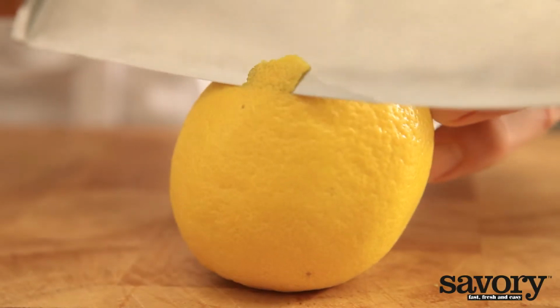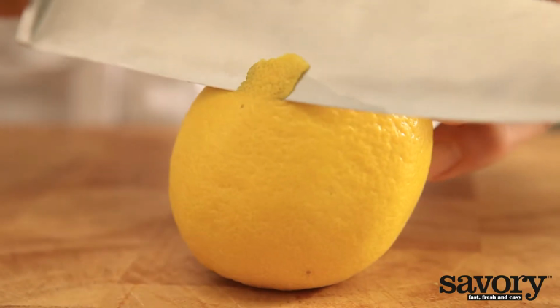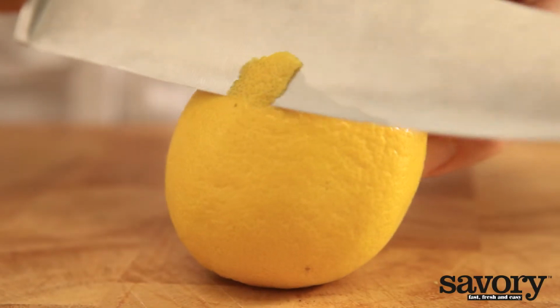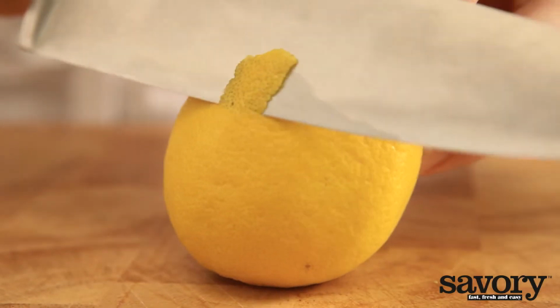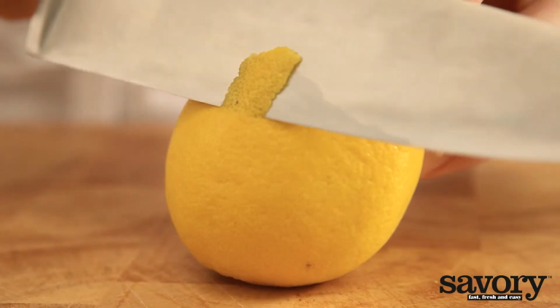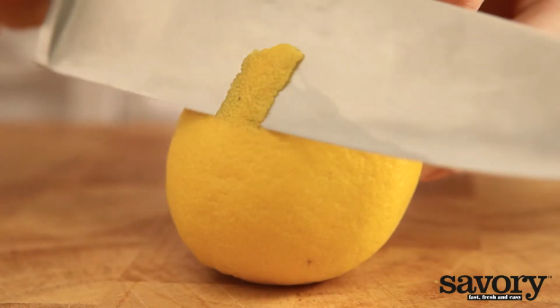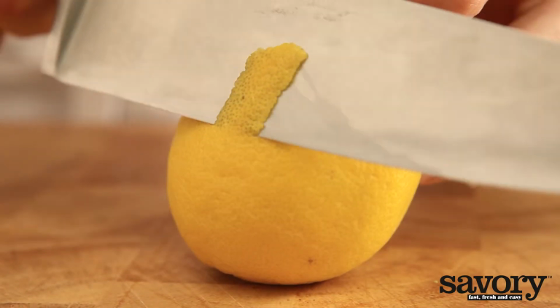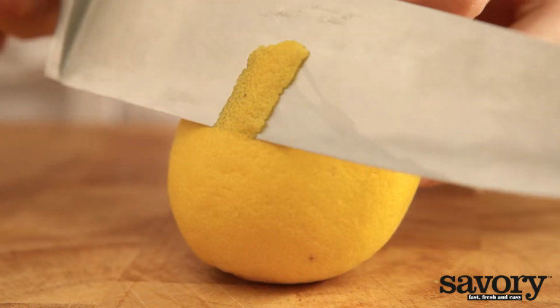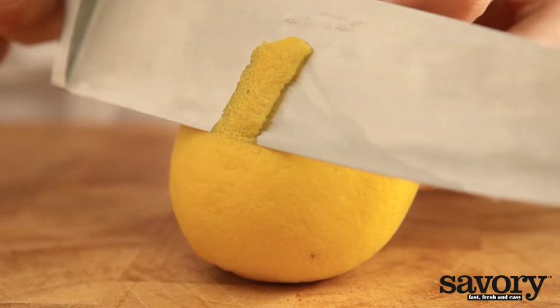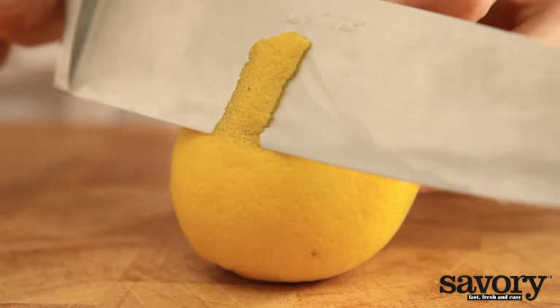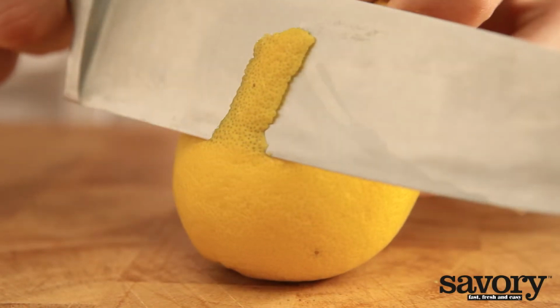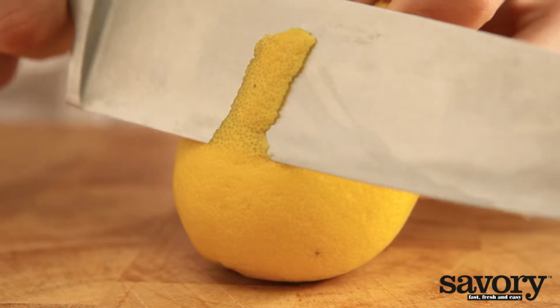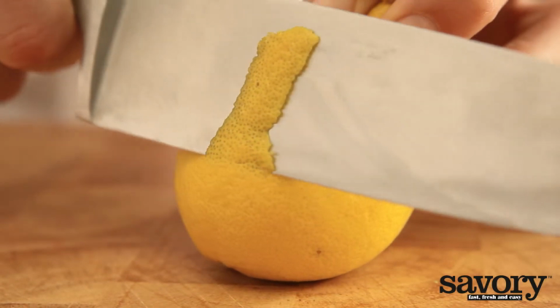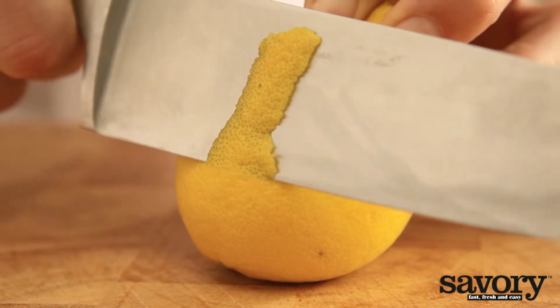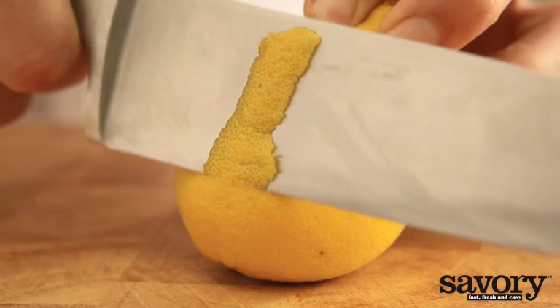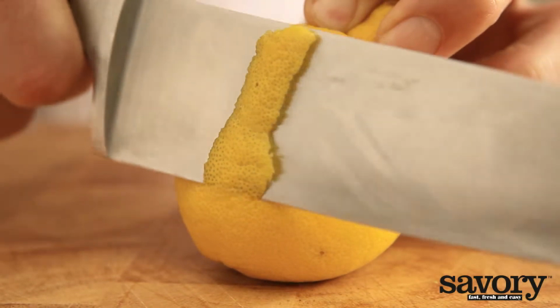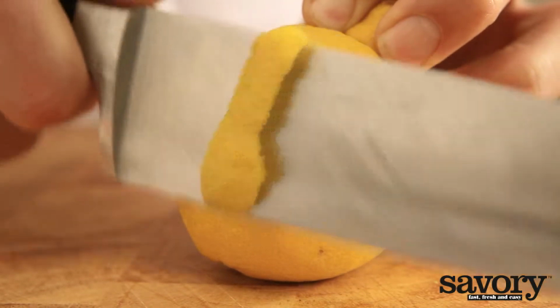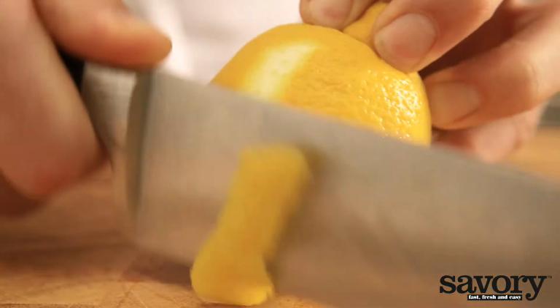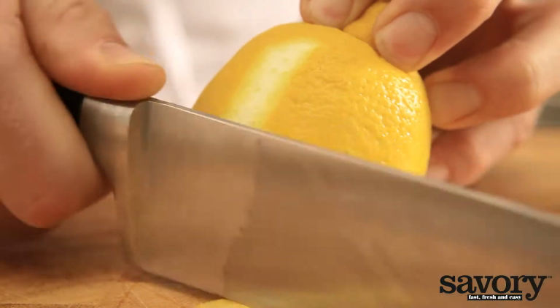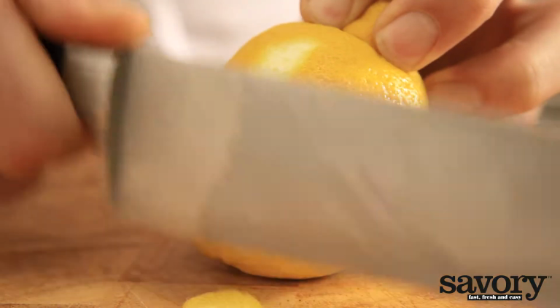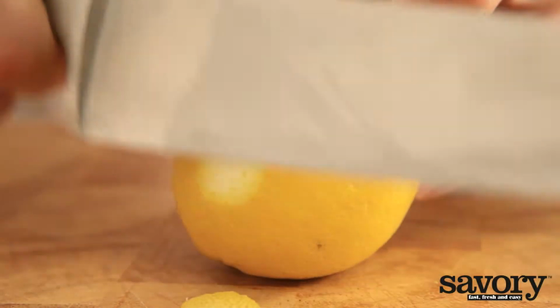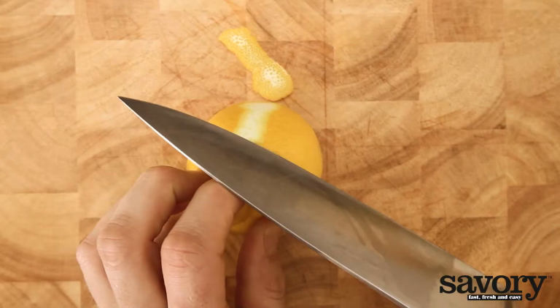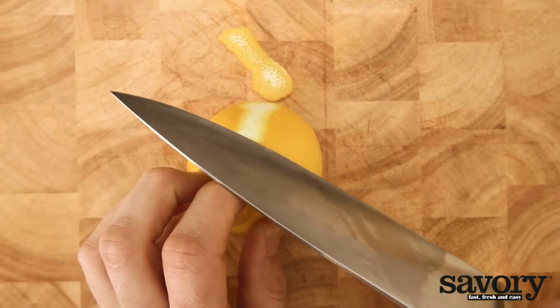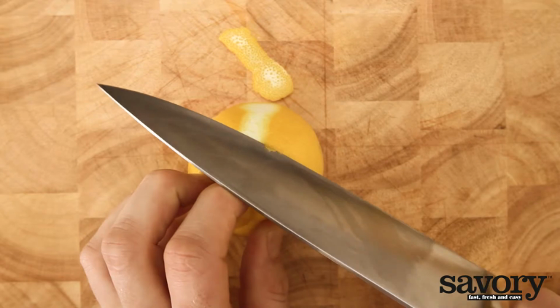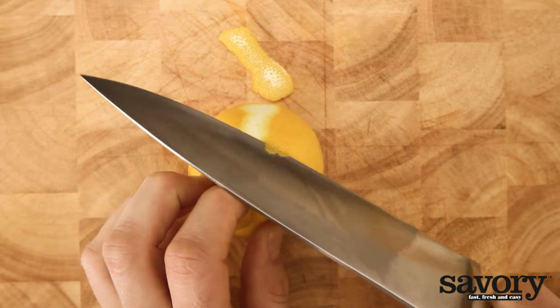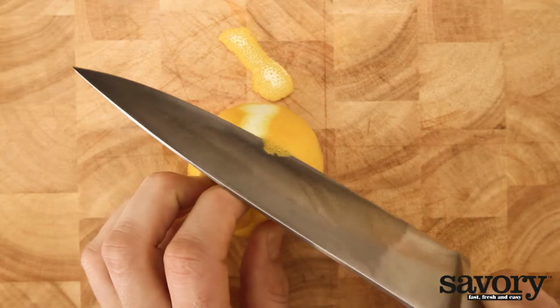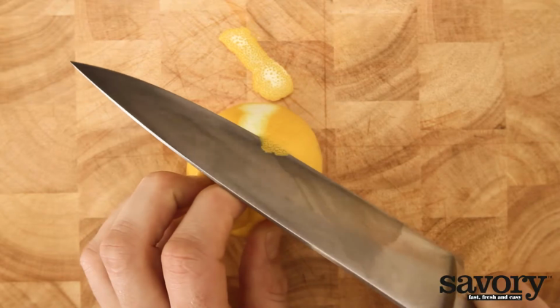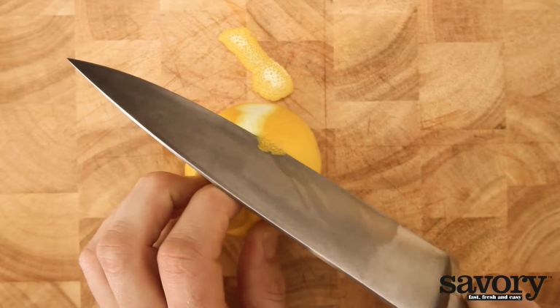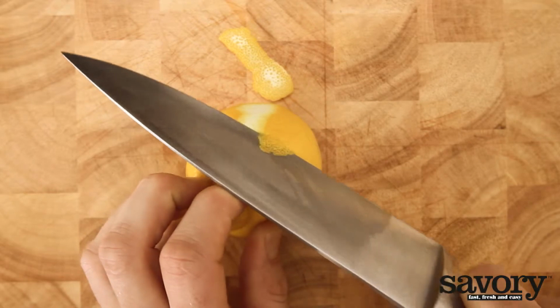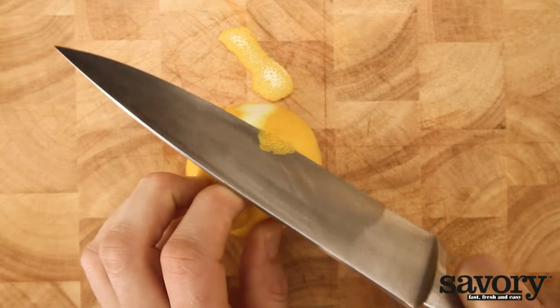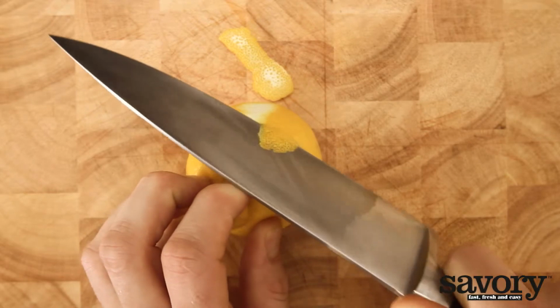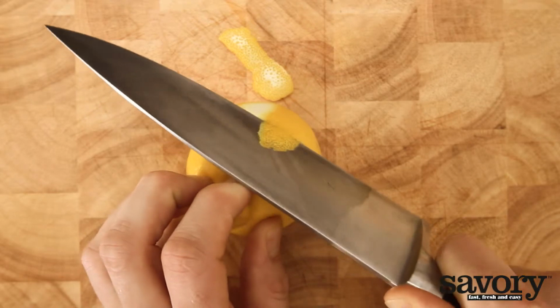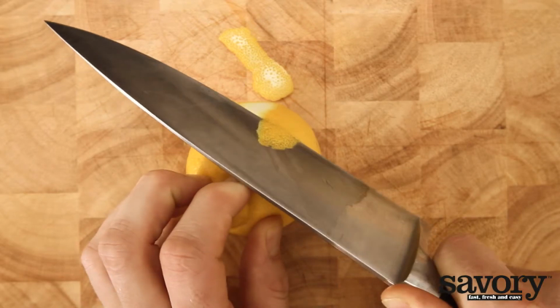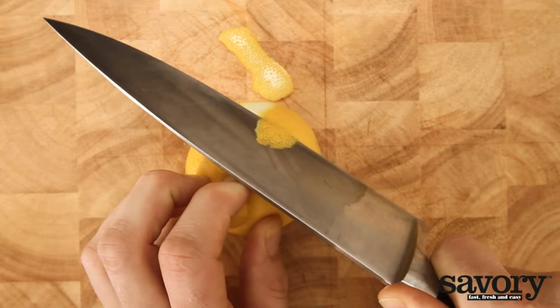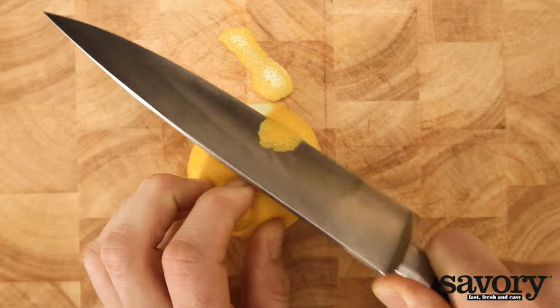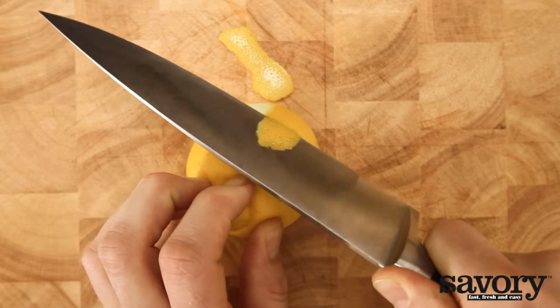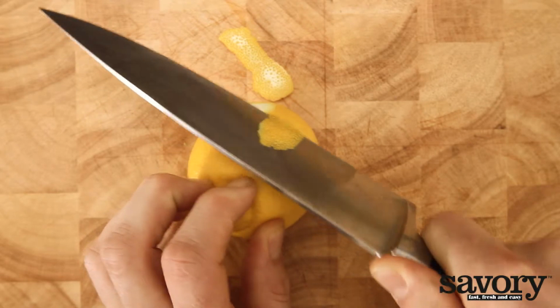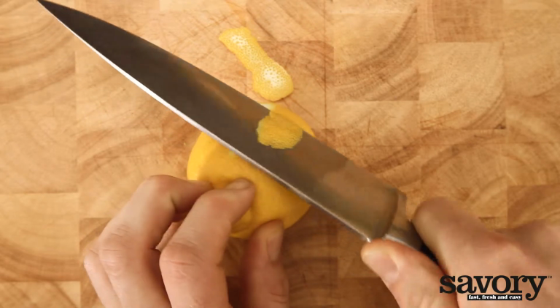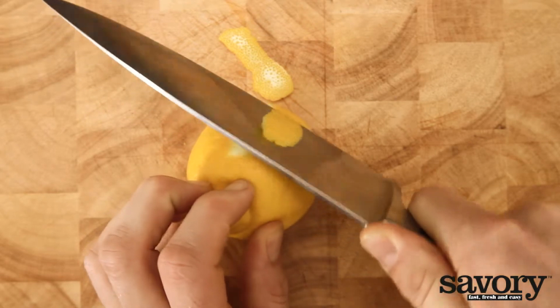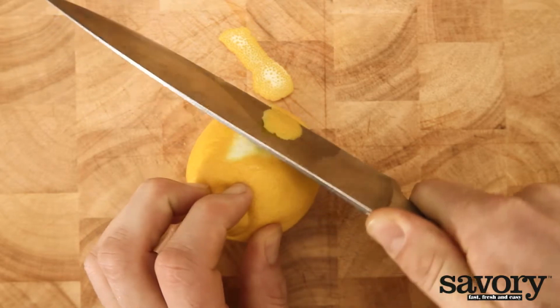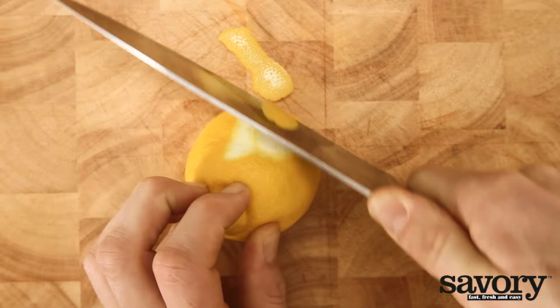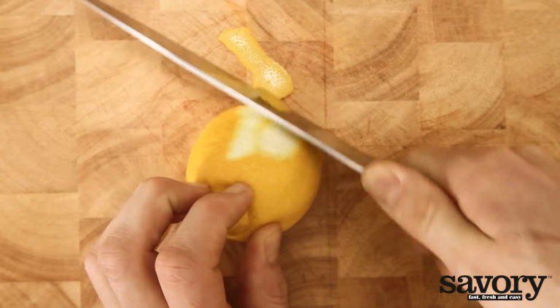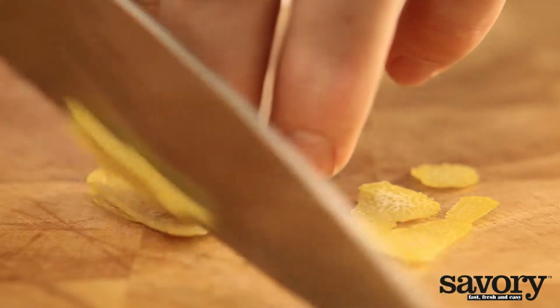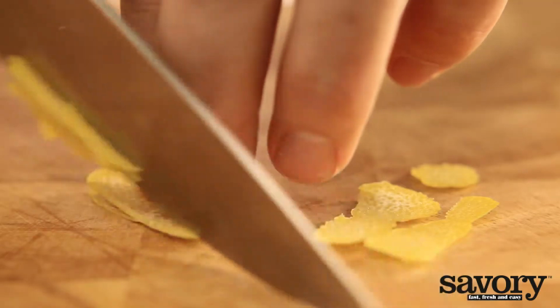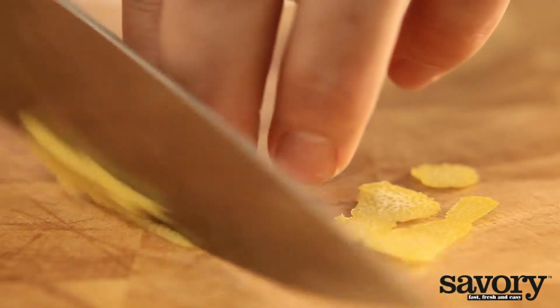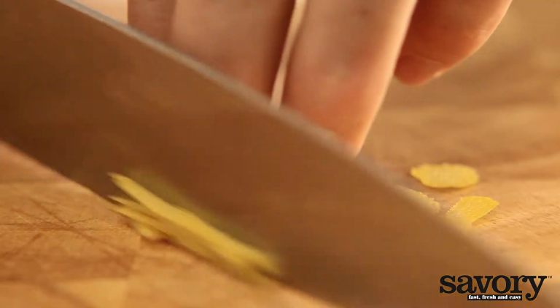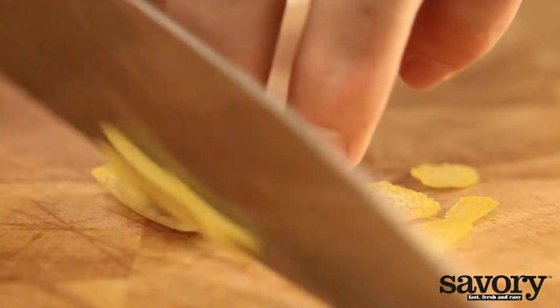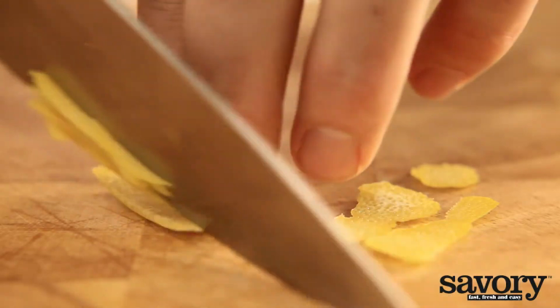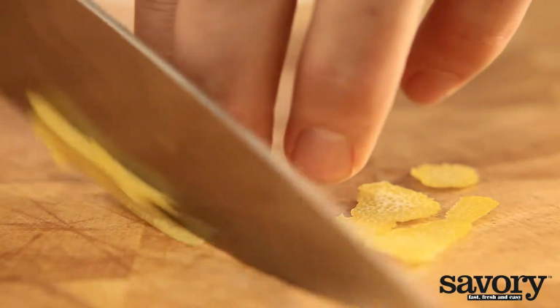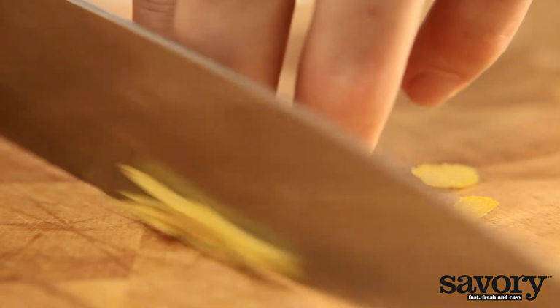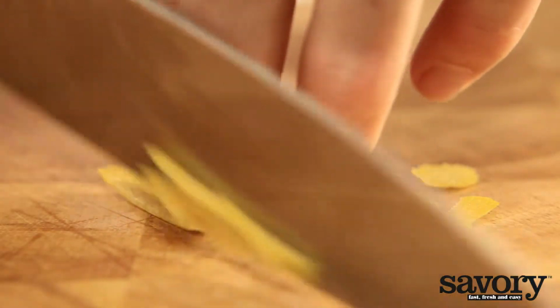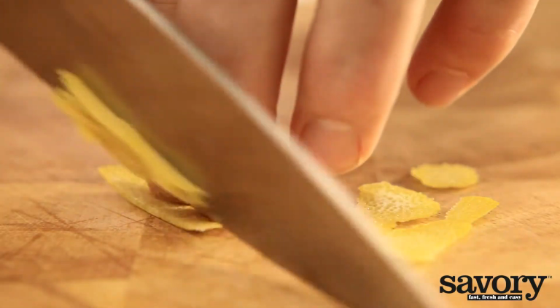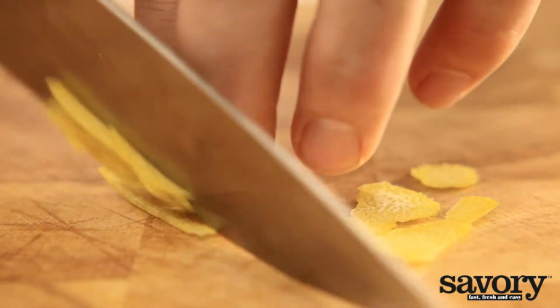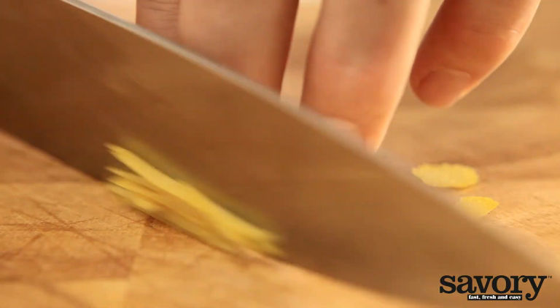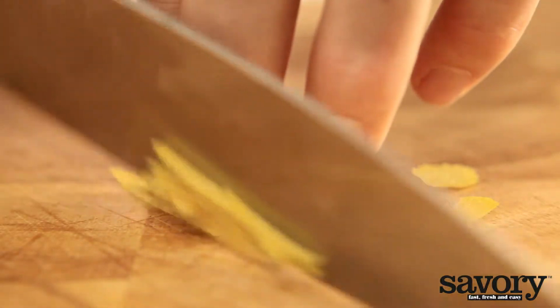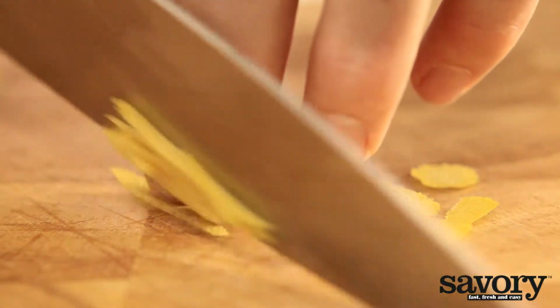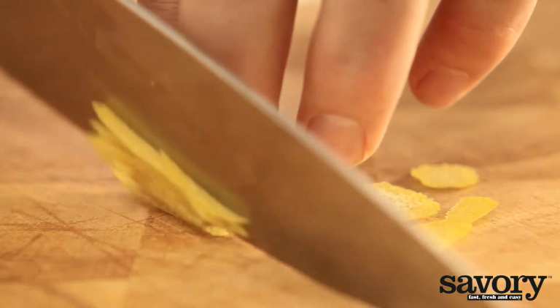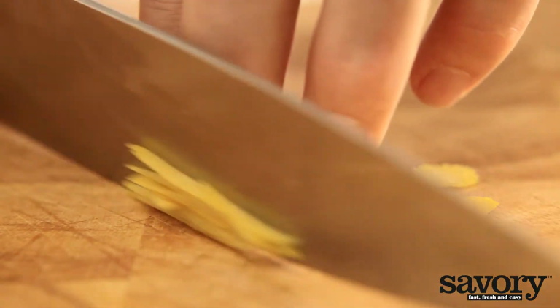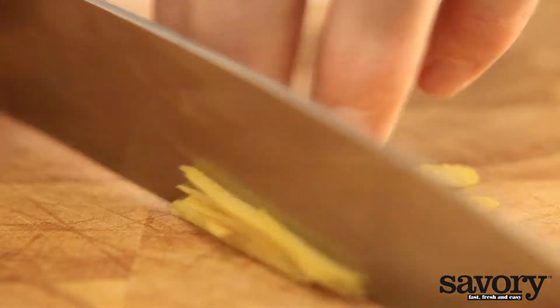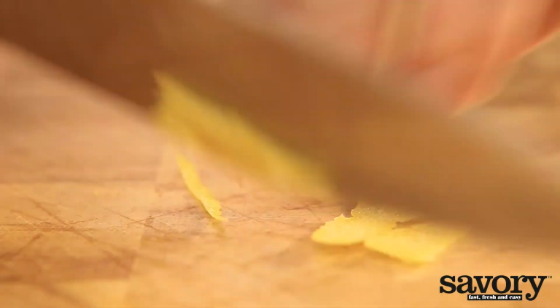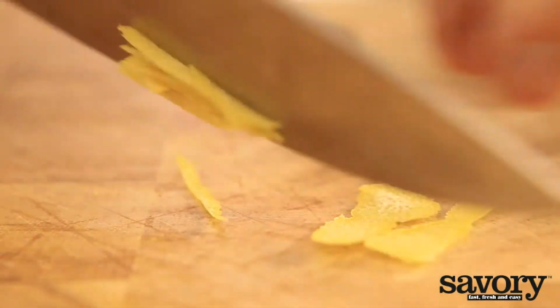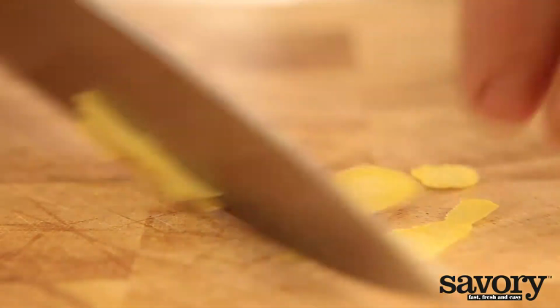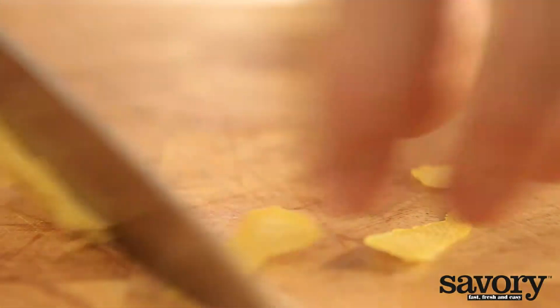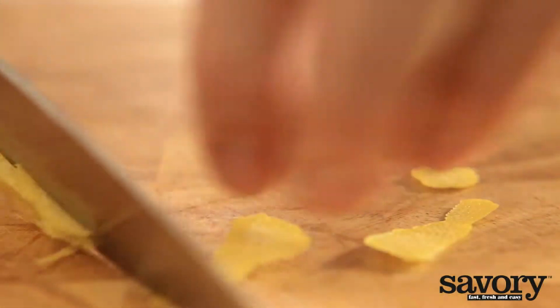Carefully cut off the peel, making sure not to include the white, because that part is bitter. You can then cut the peel into thin slices.